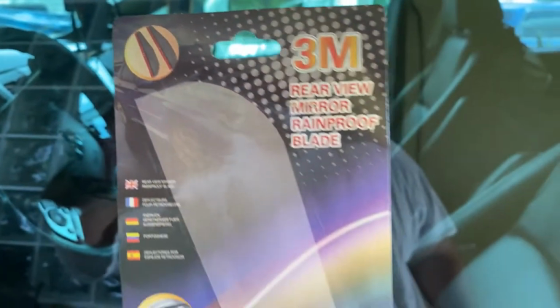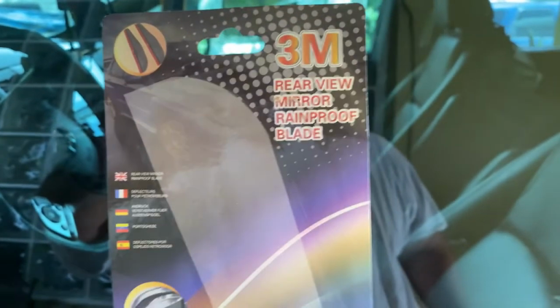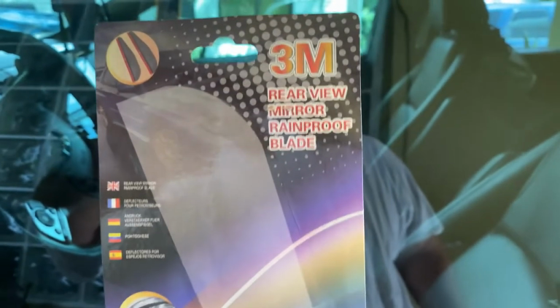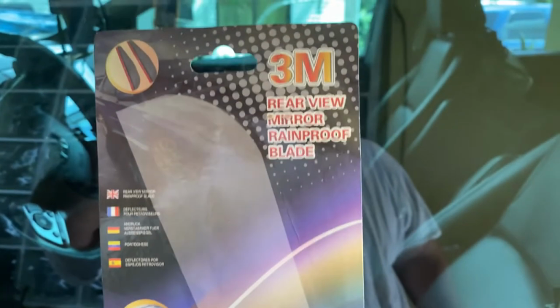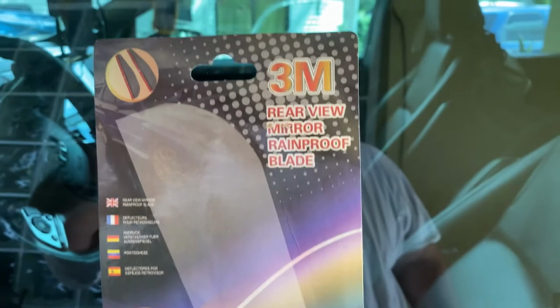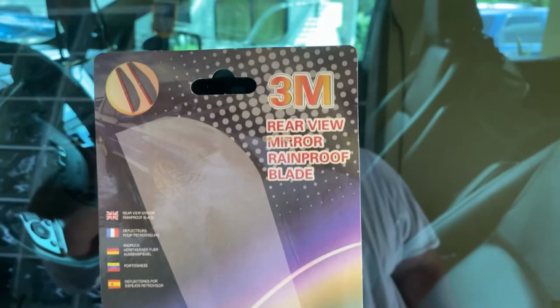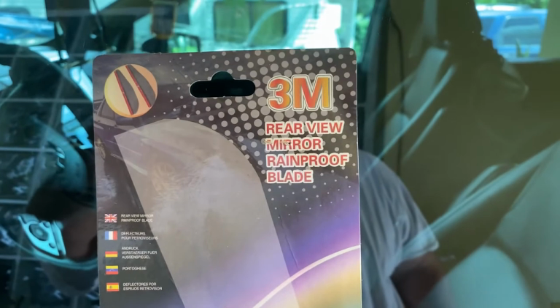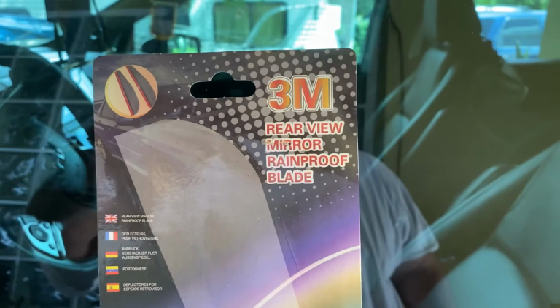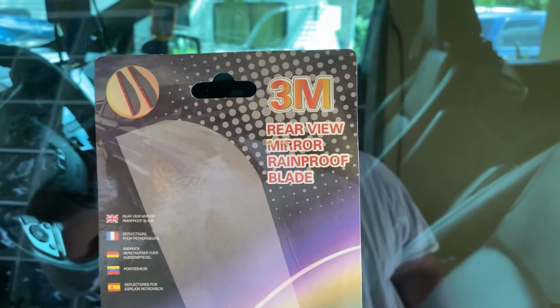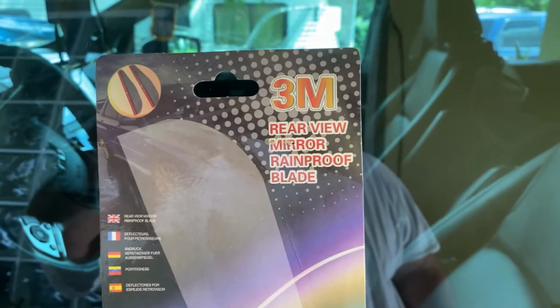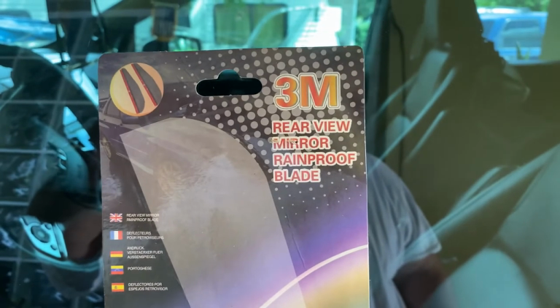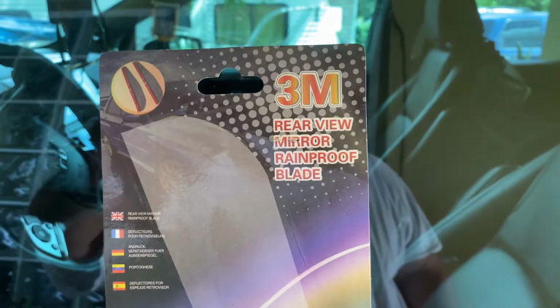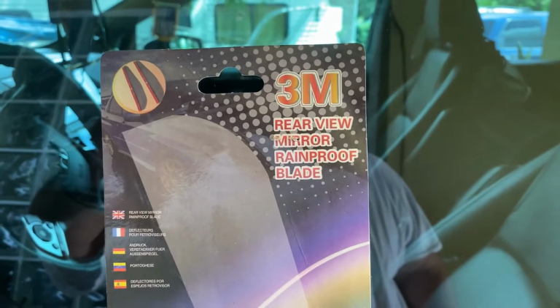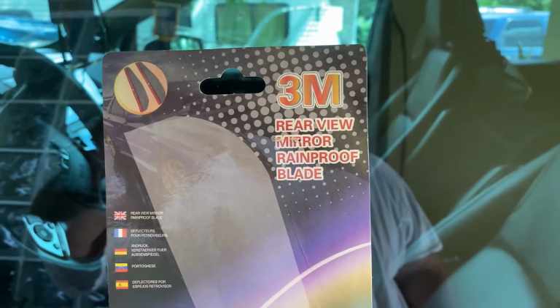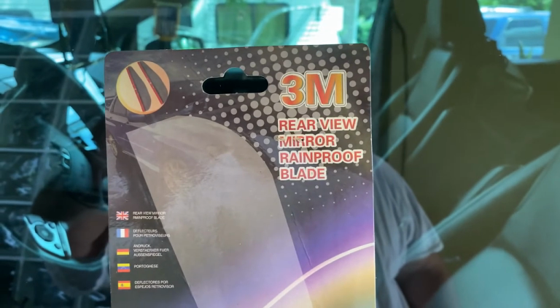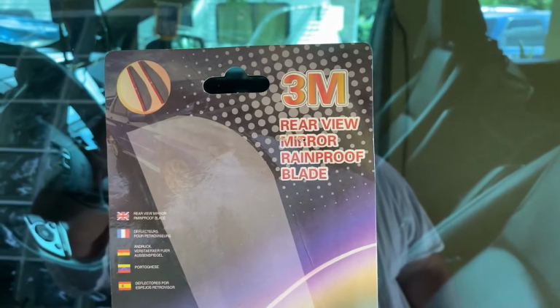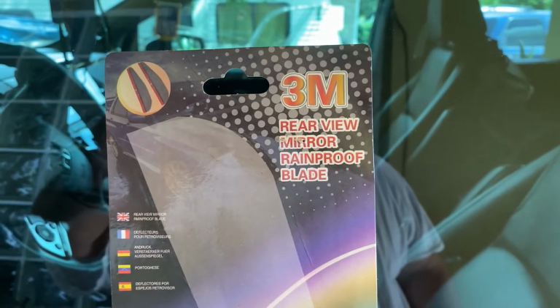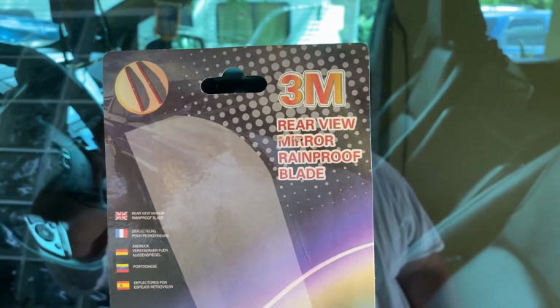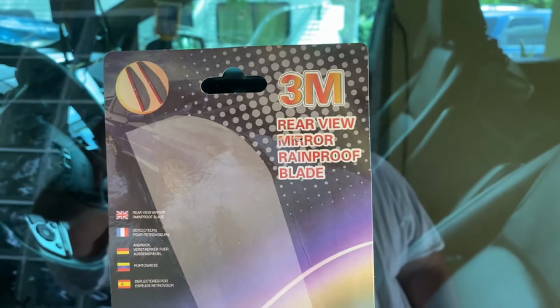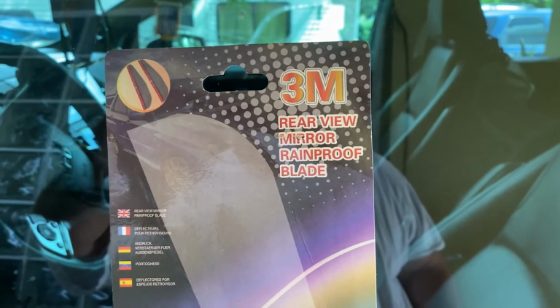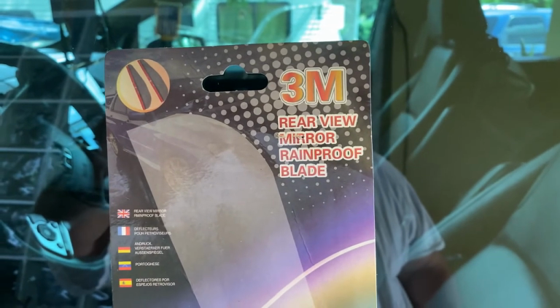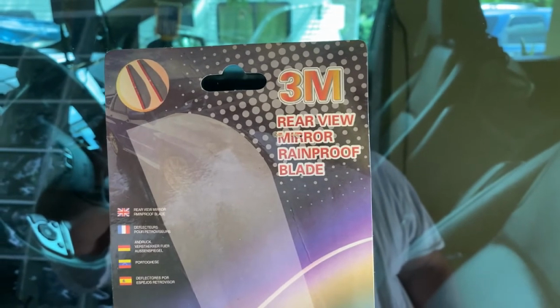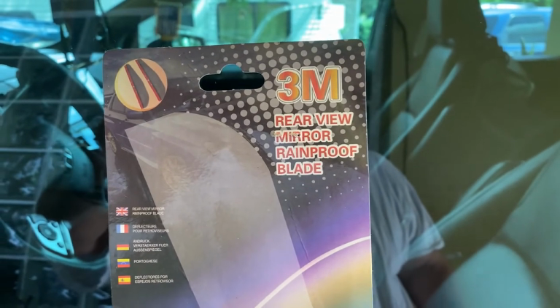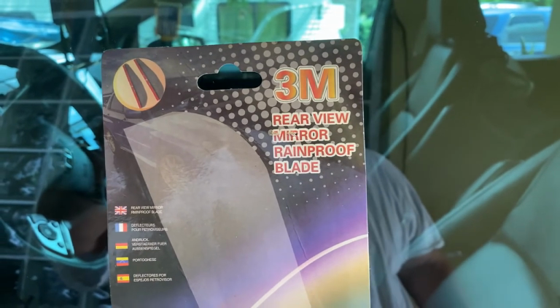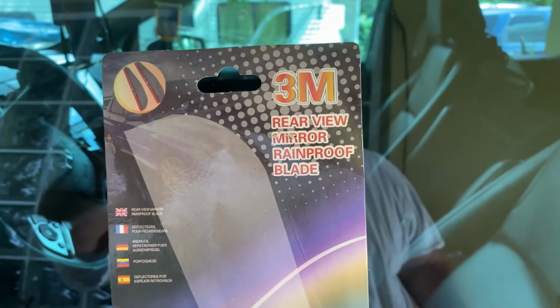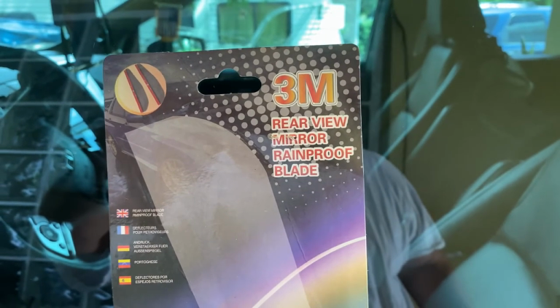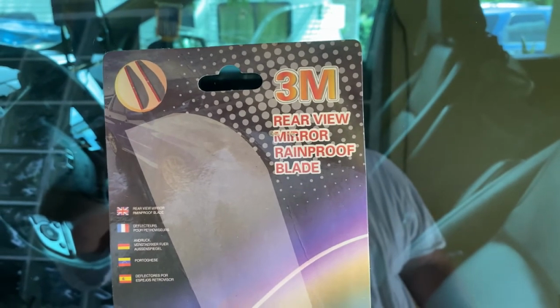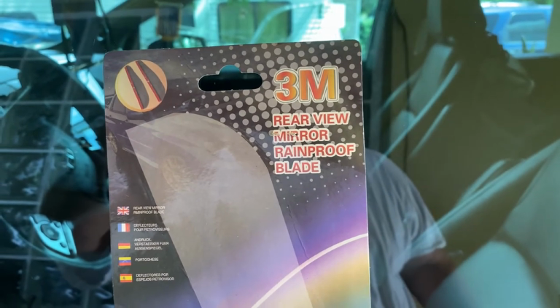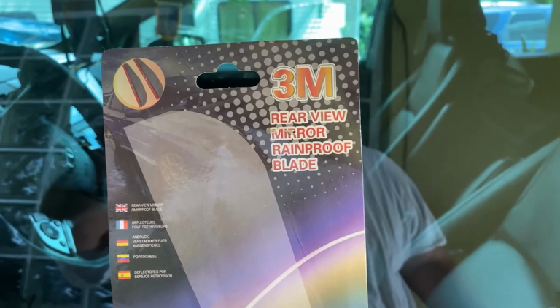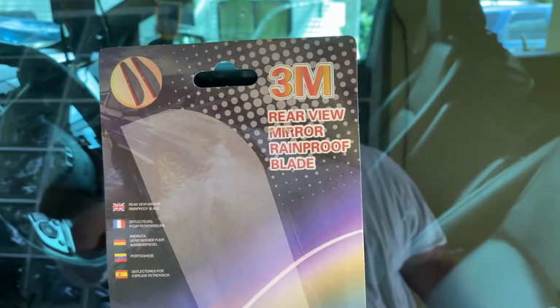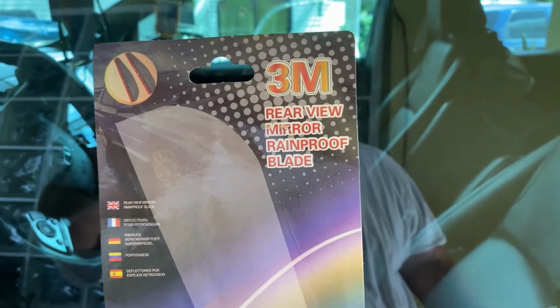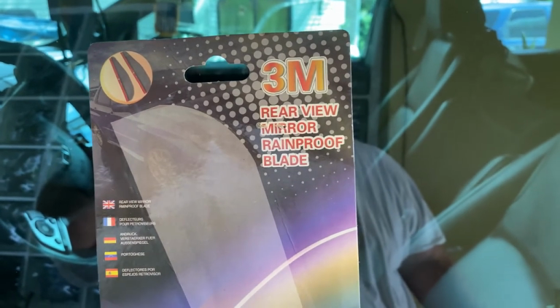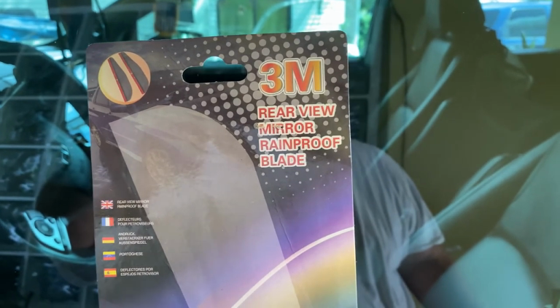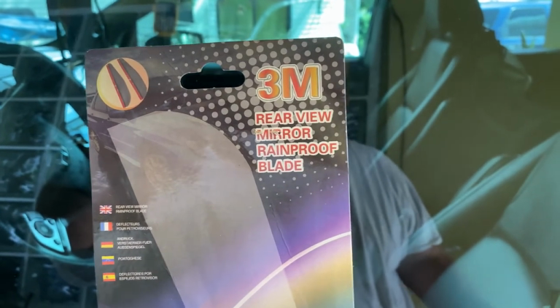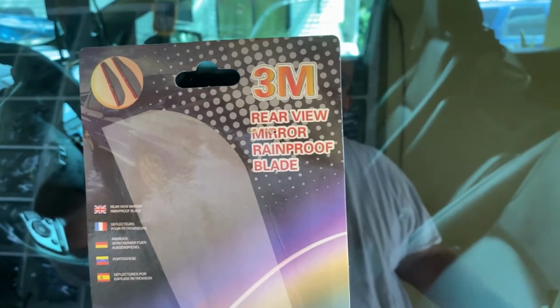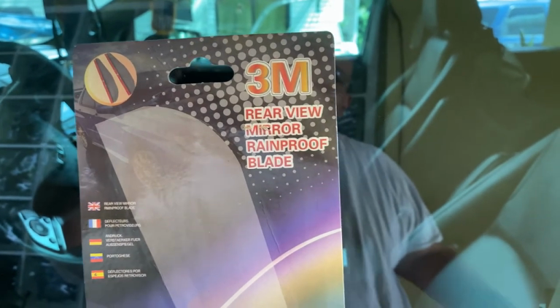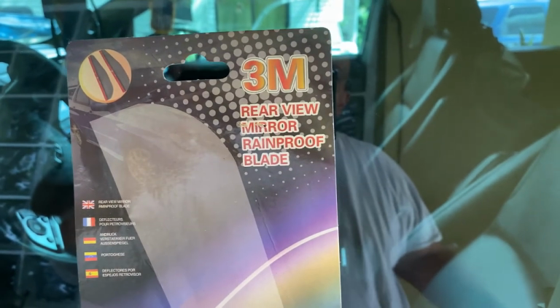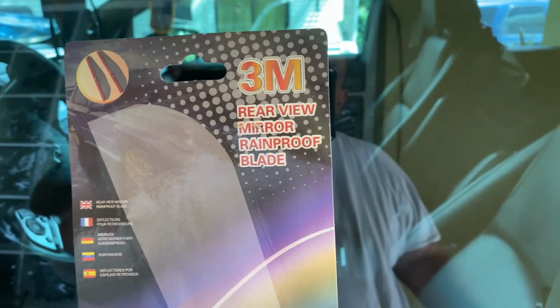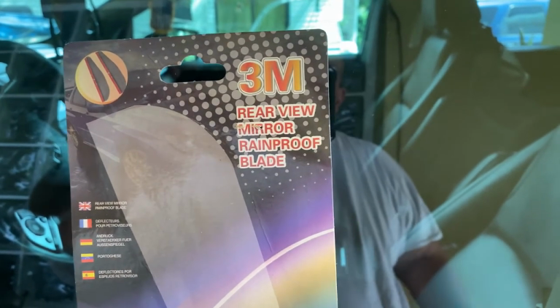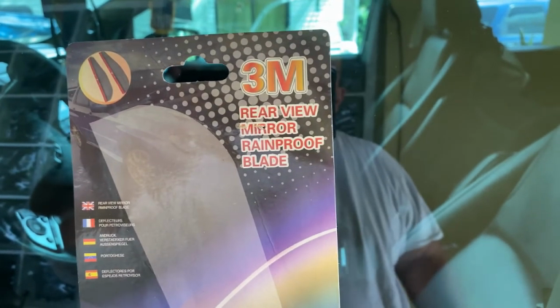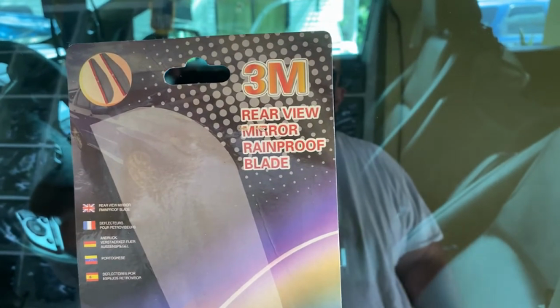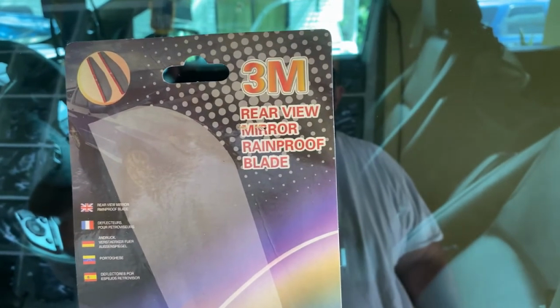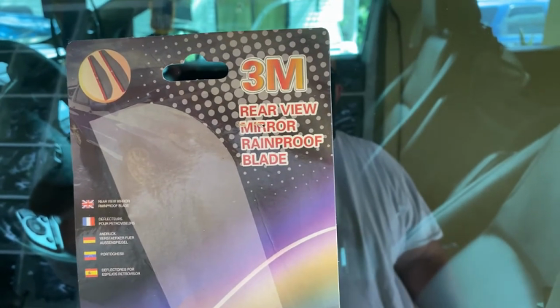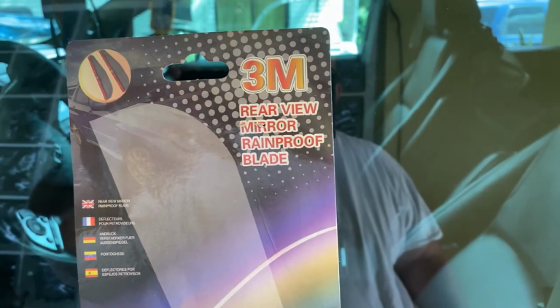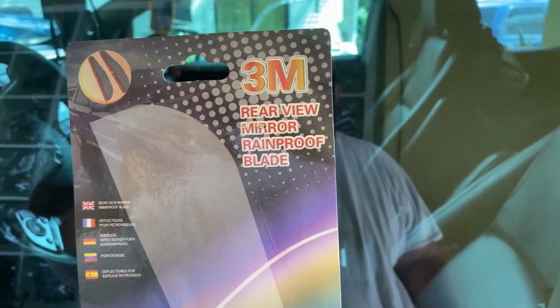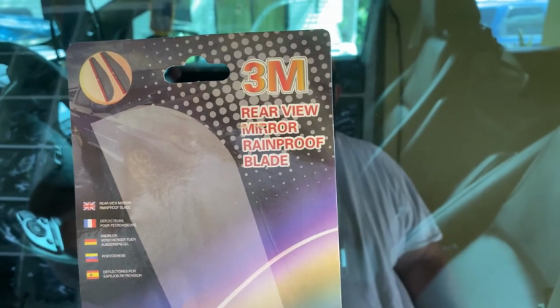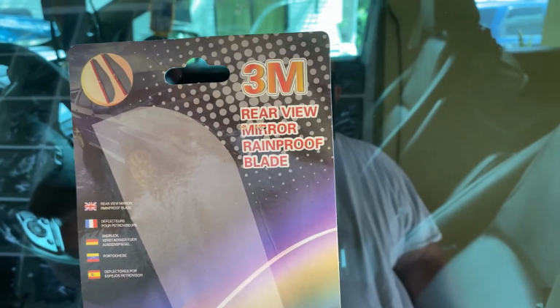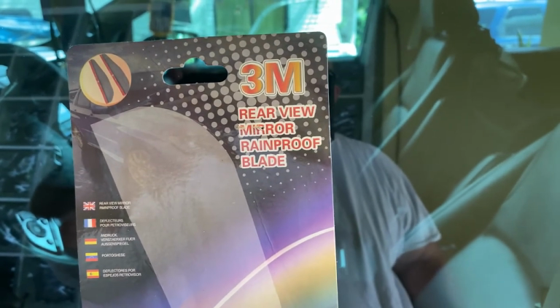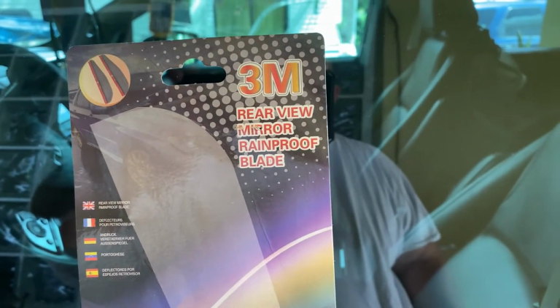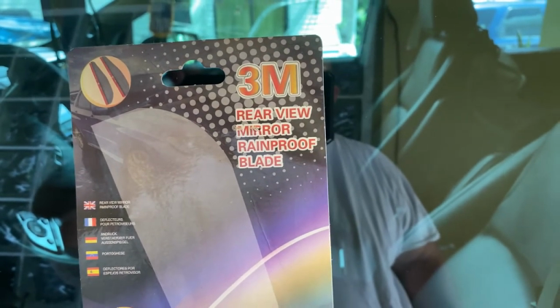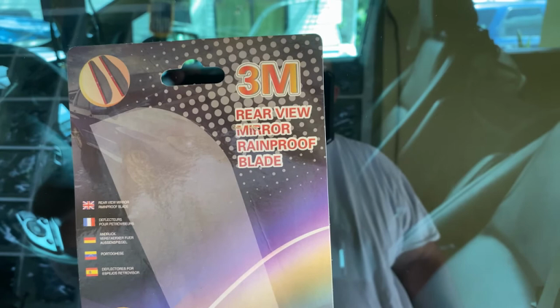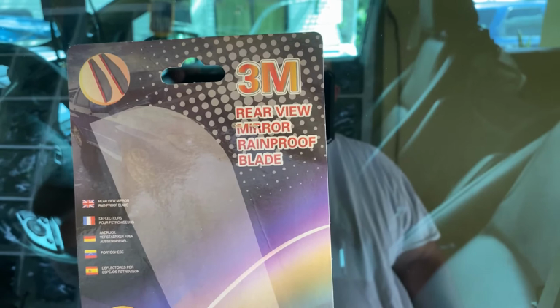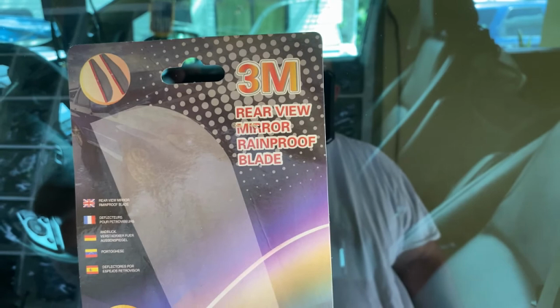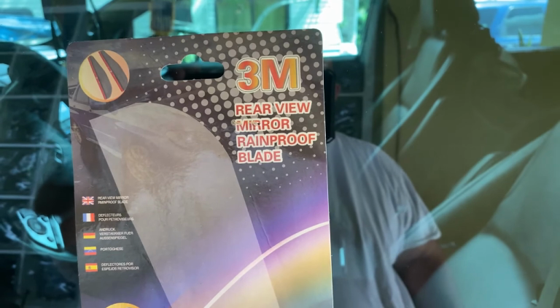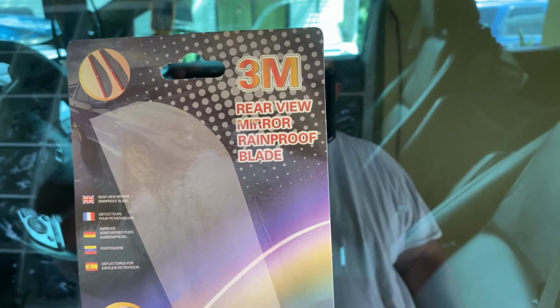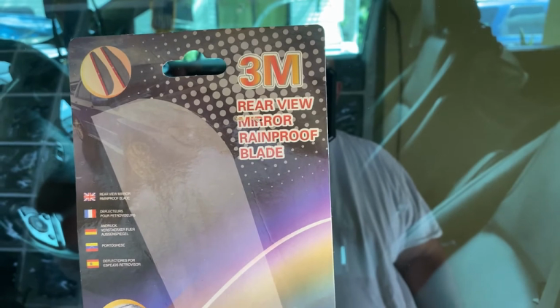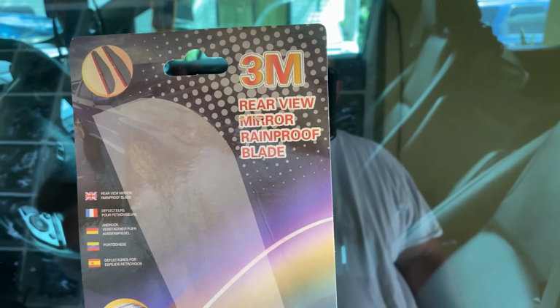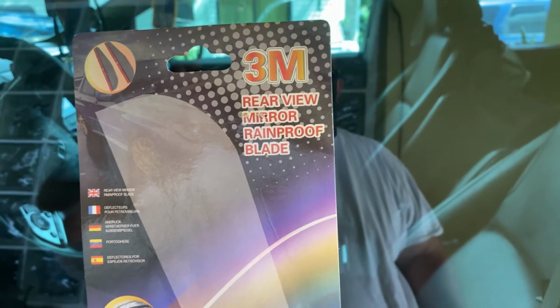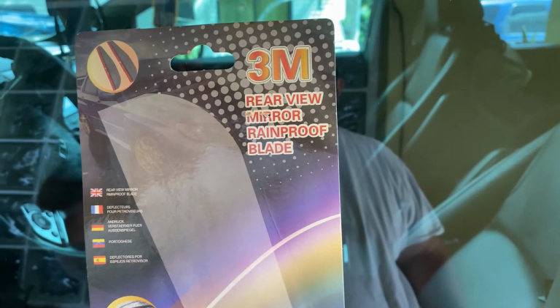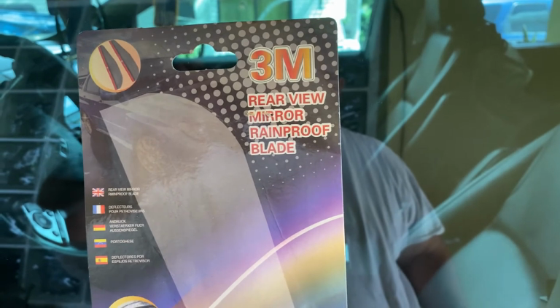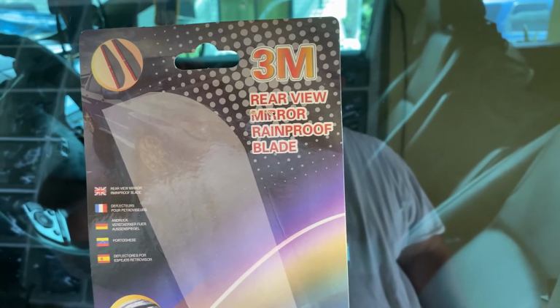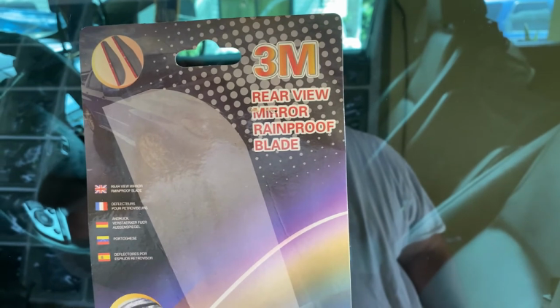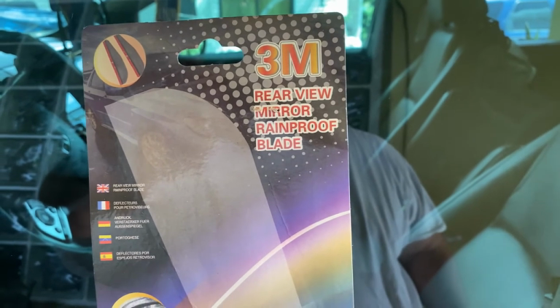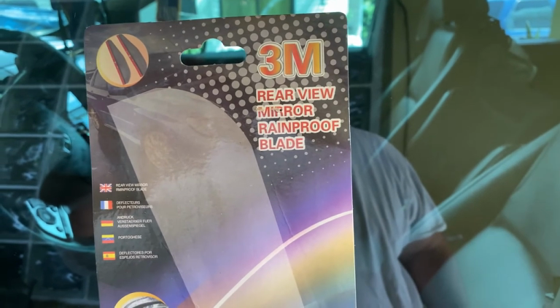It ships out of China, usually takes about two to three weeks to get here — it's not that bad.